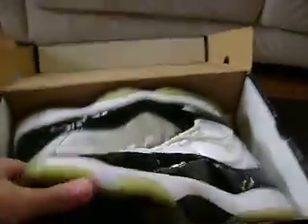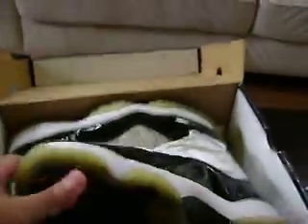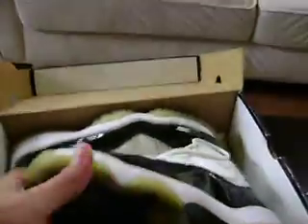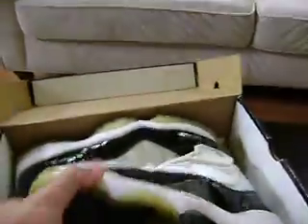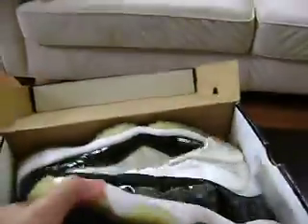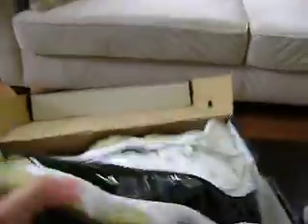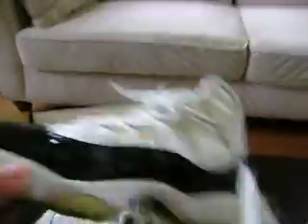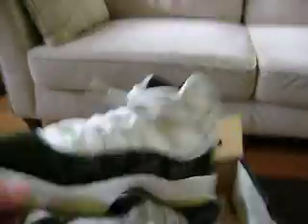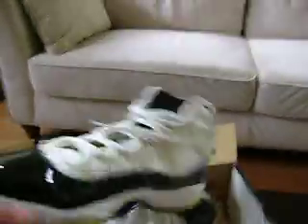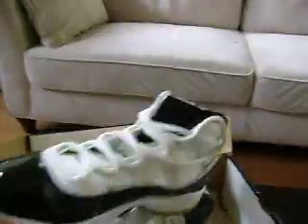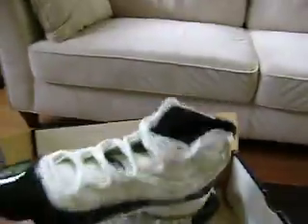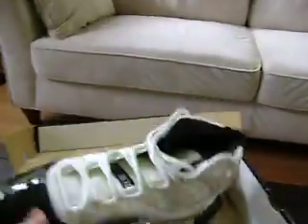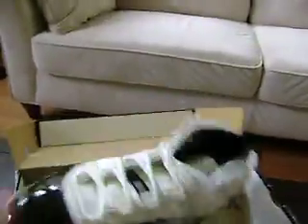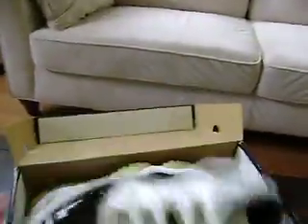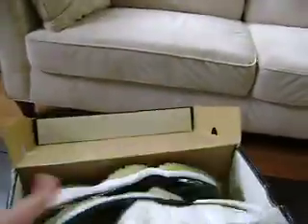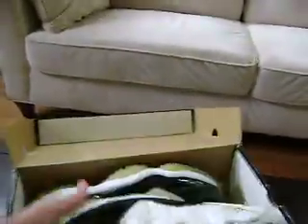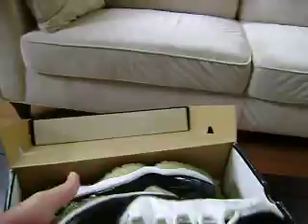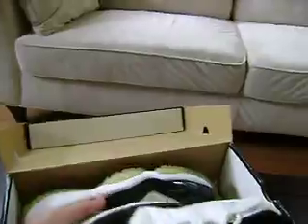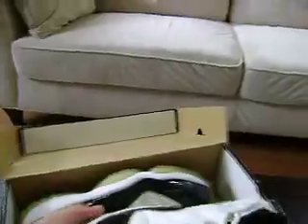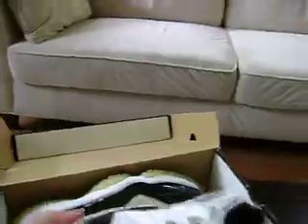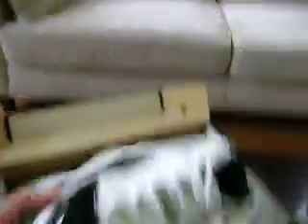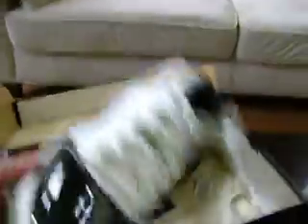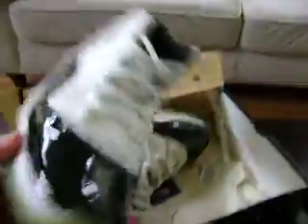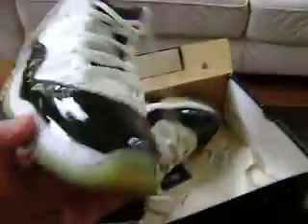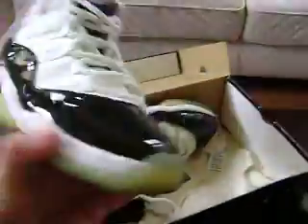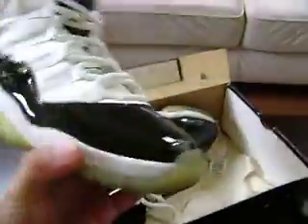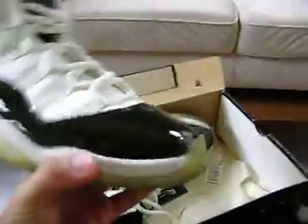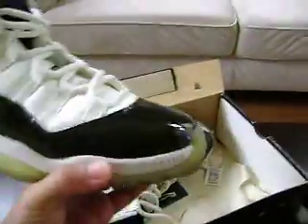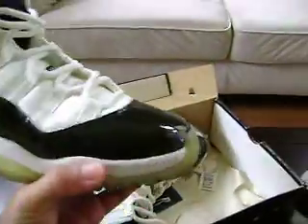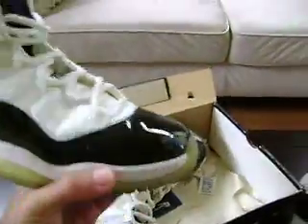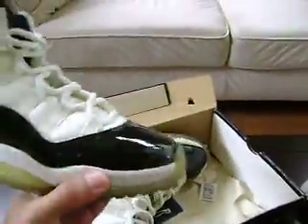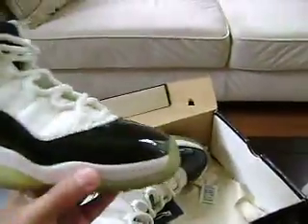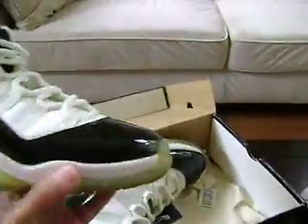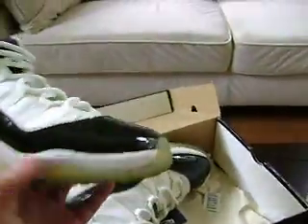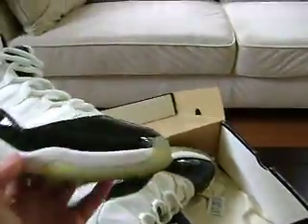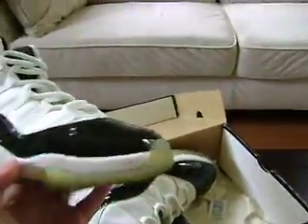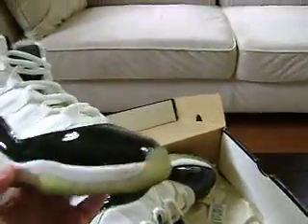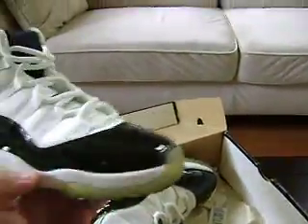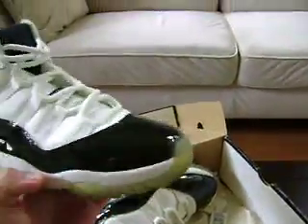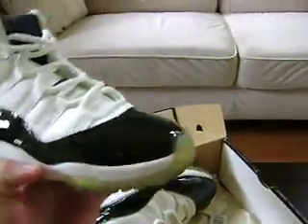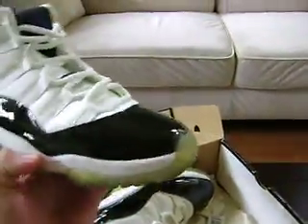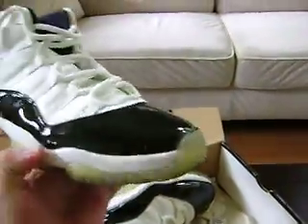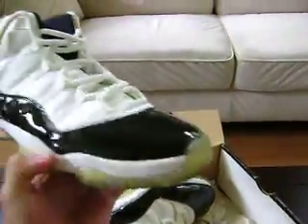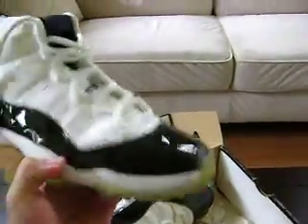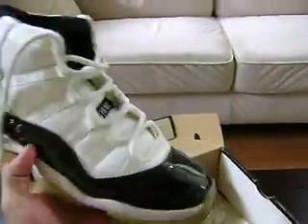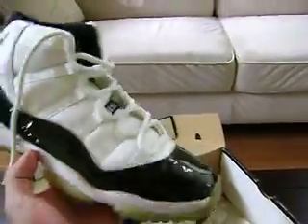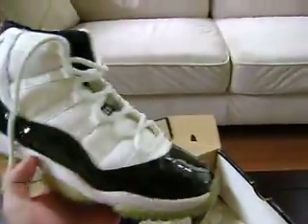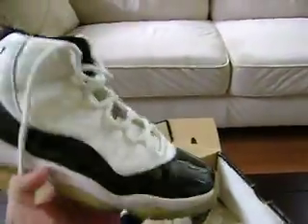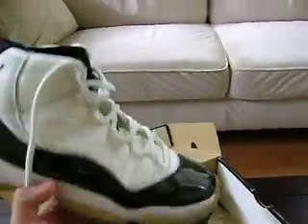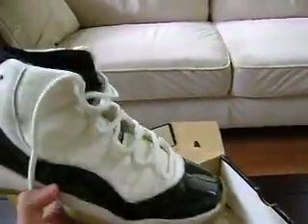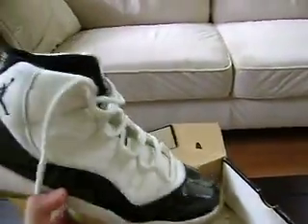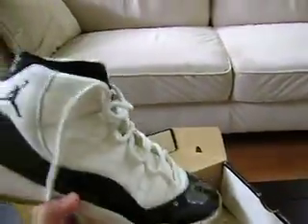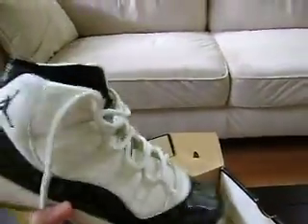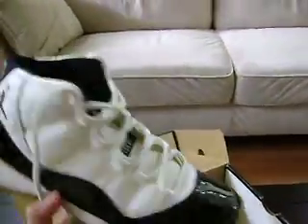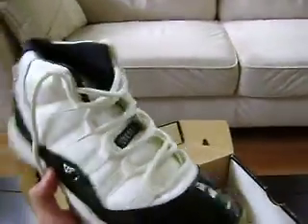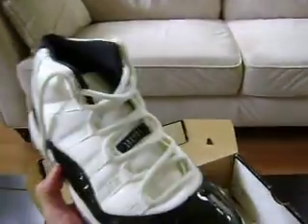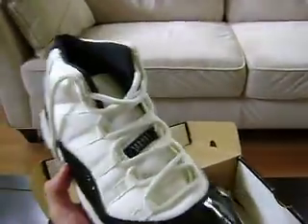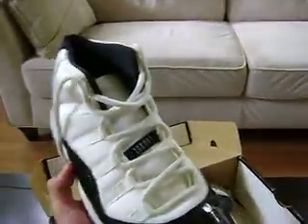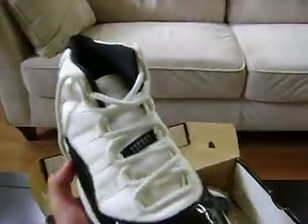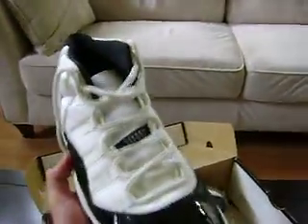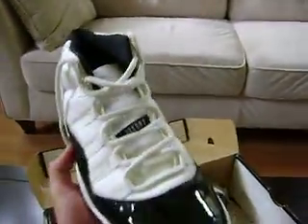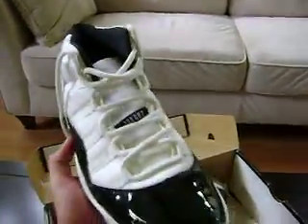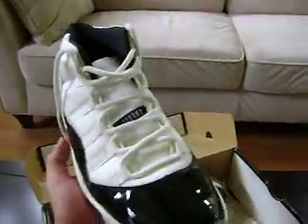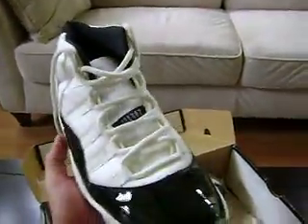Alright, this pair is the one I have in the box. These are my 10.5s. I'm going to hold on to these.